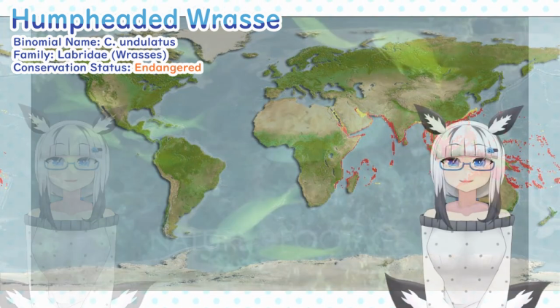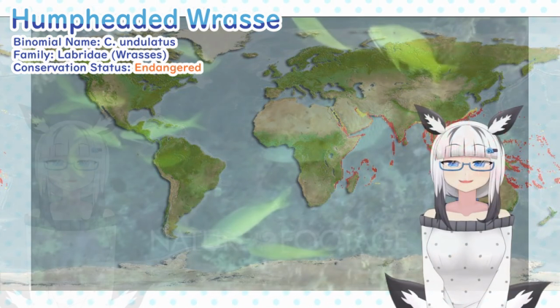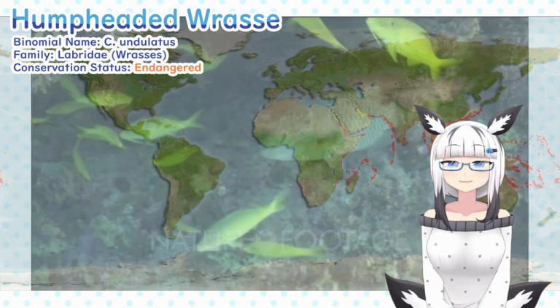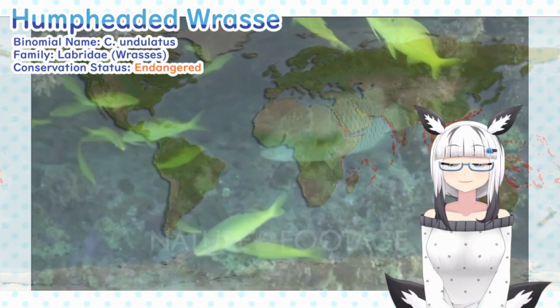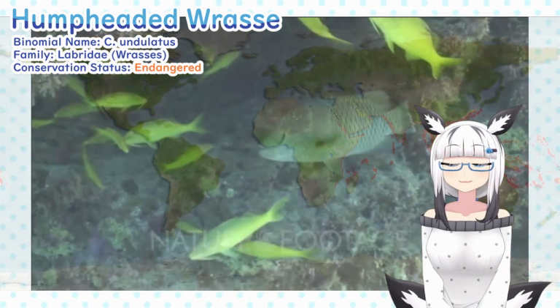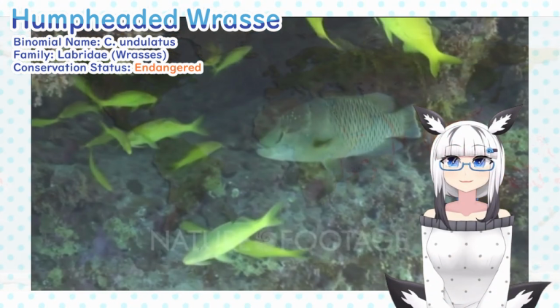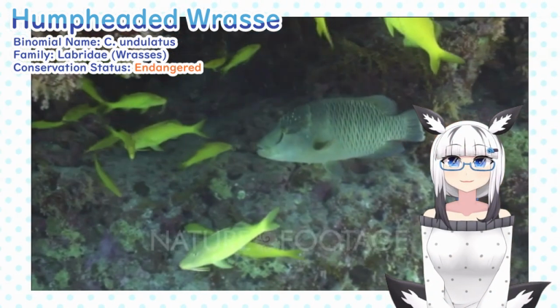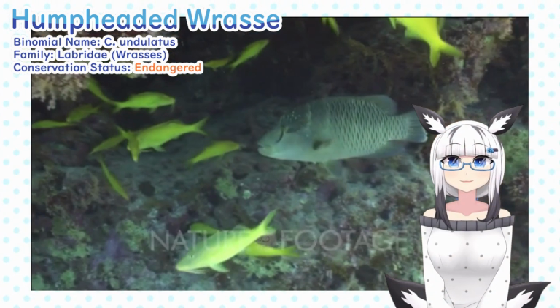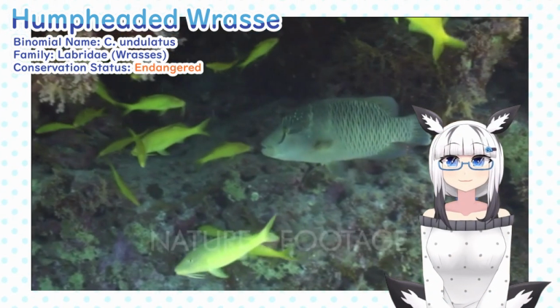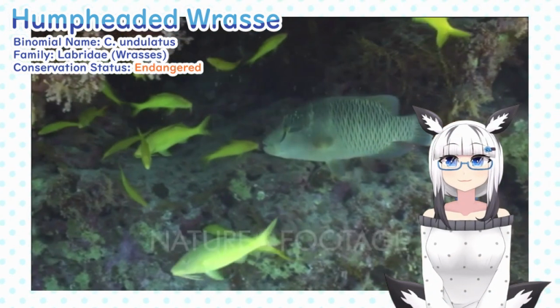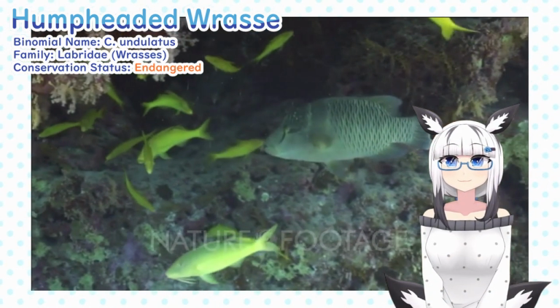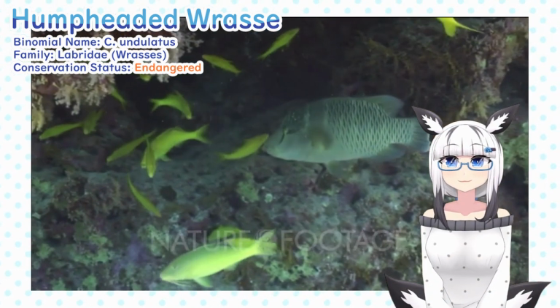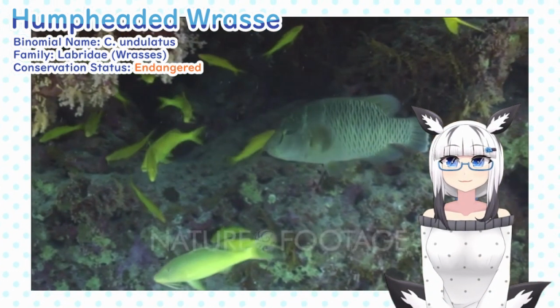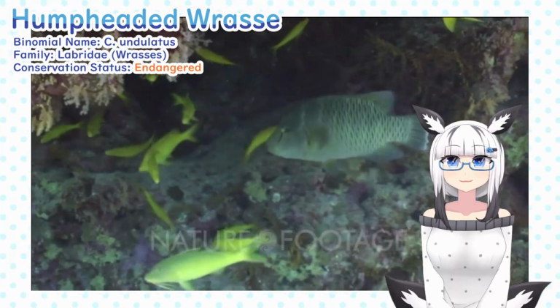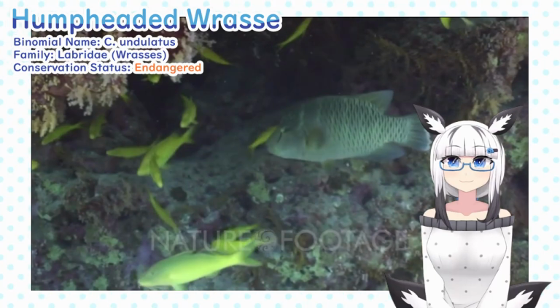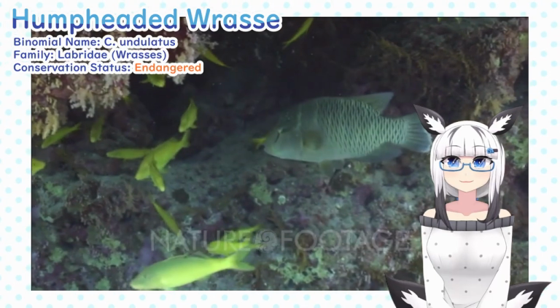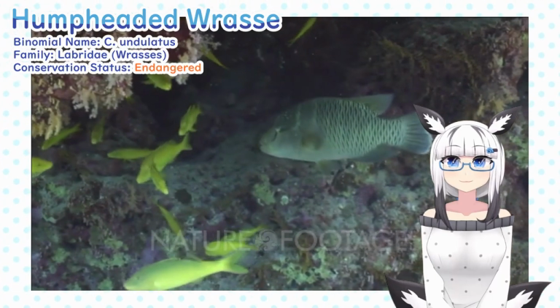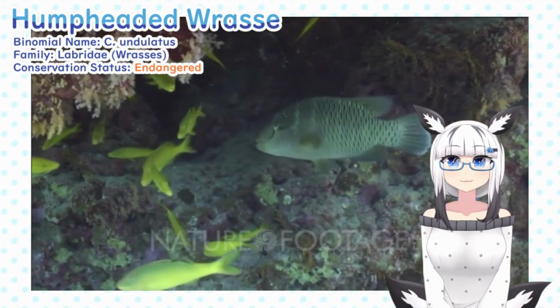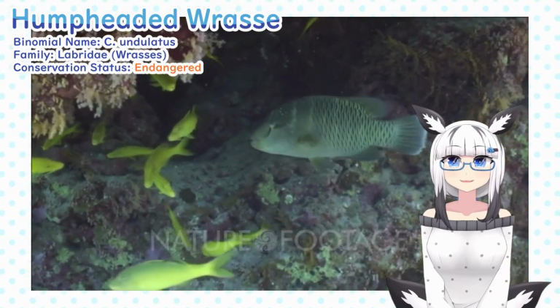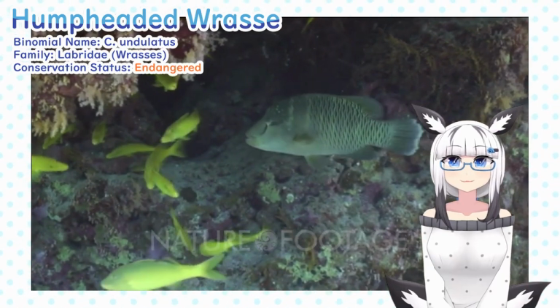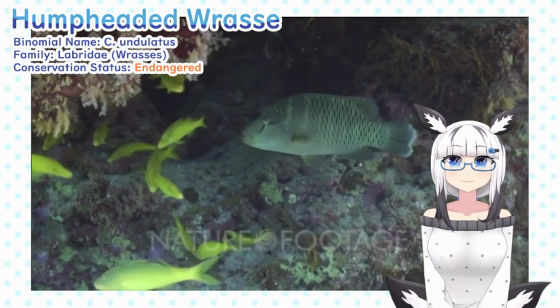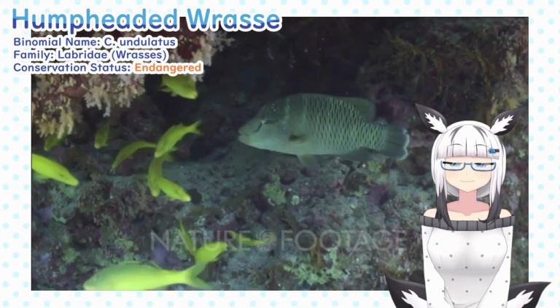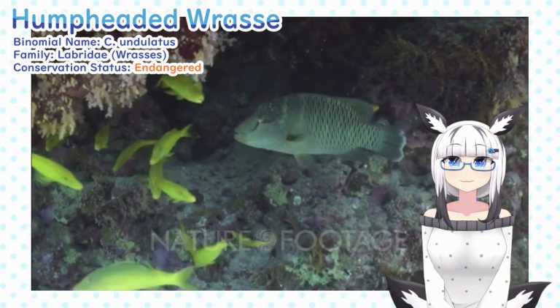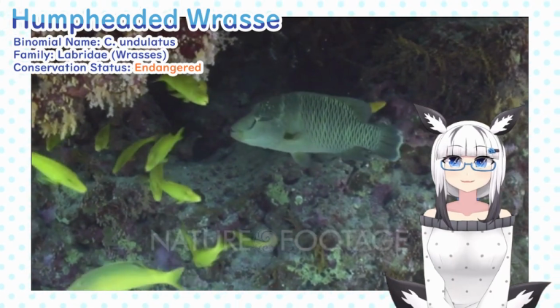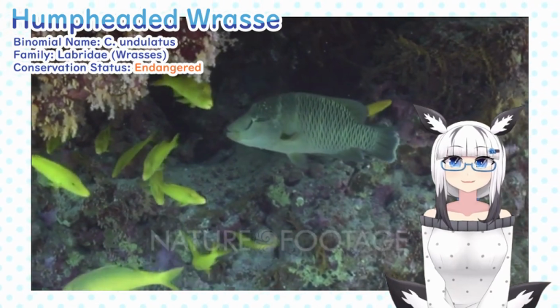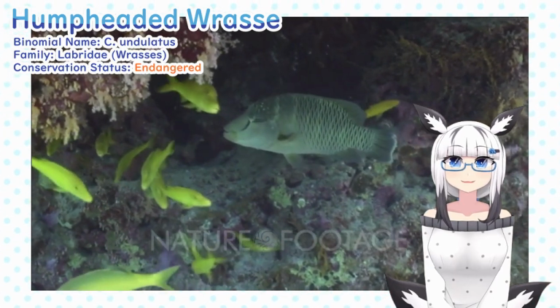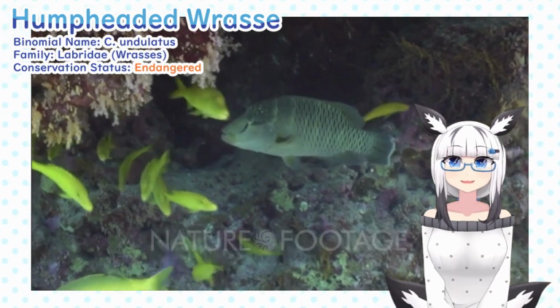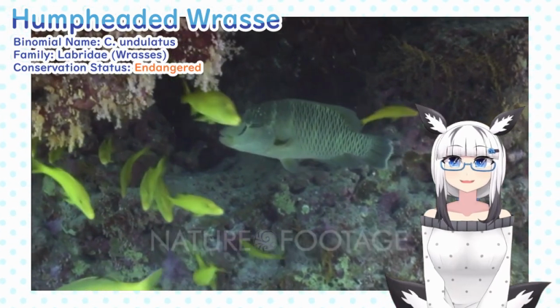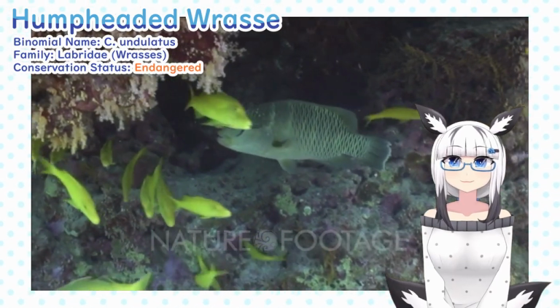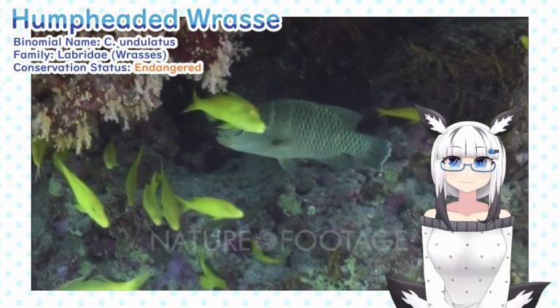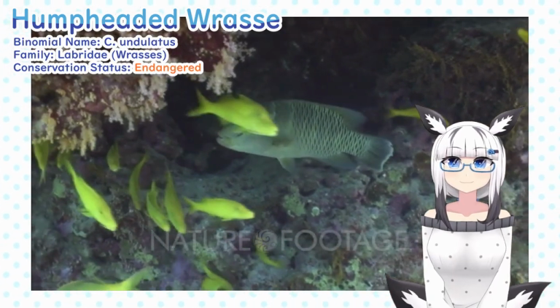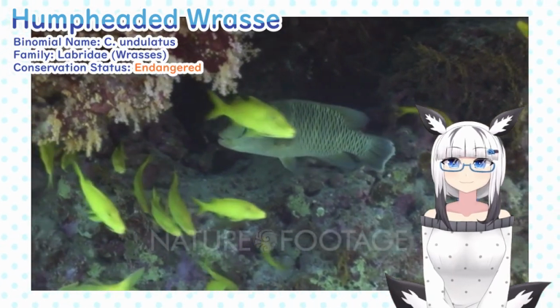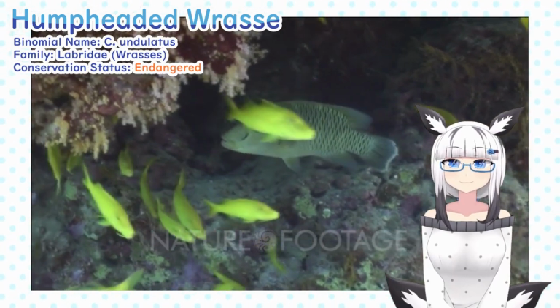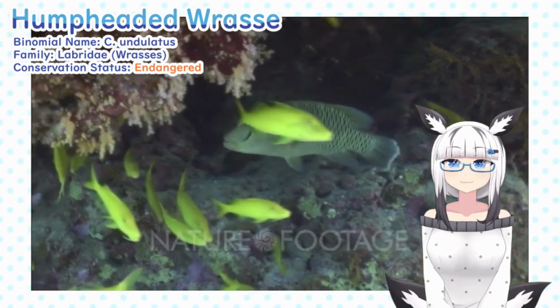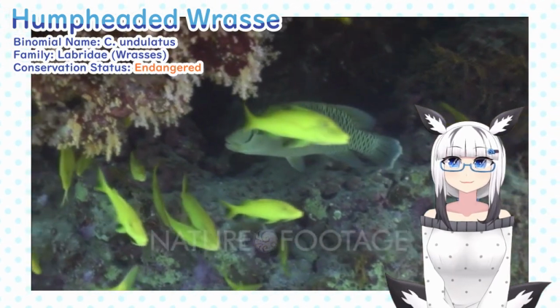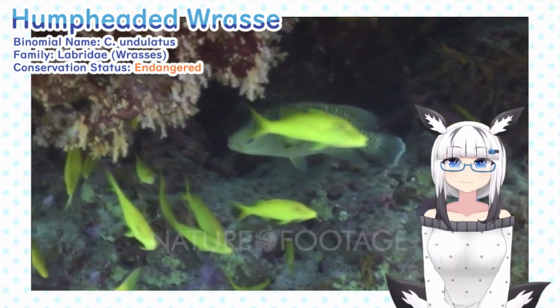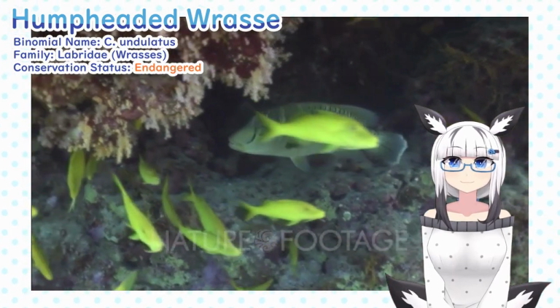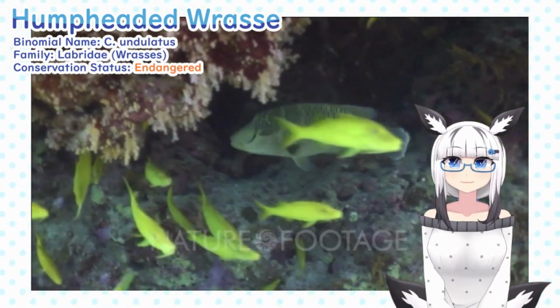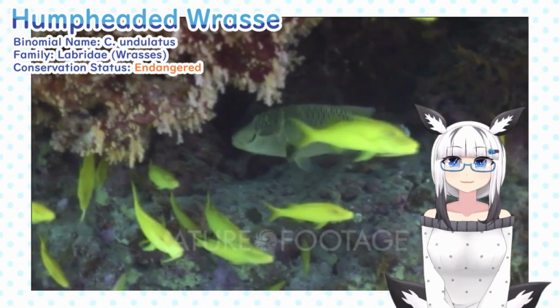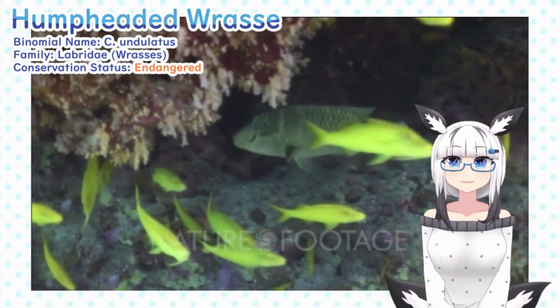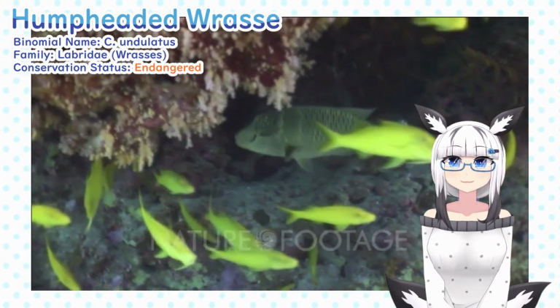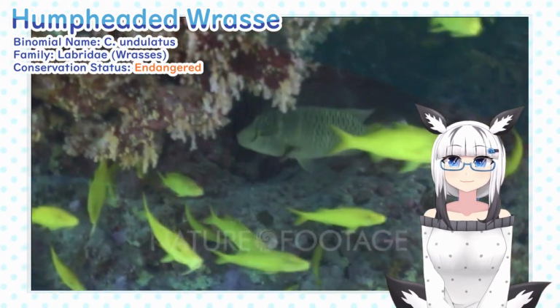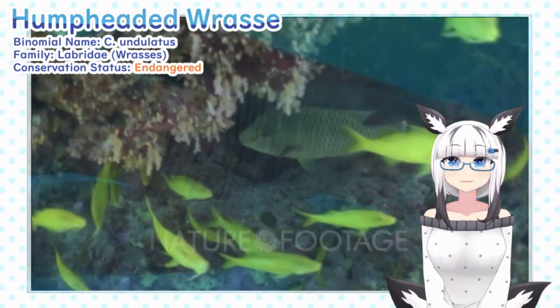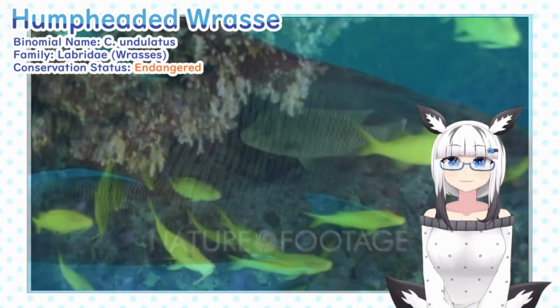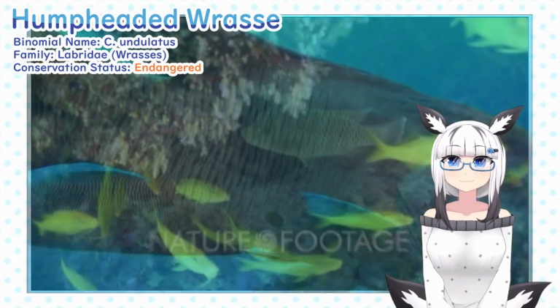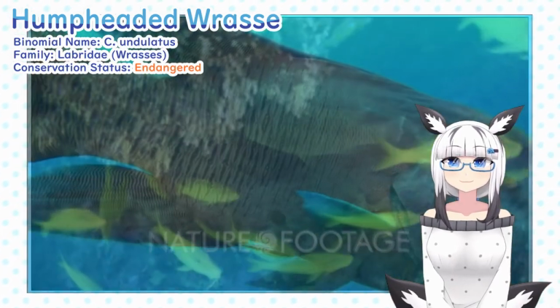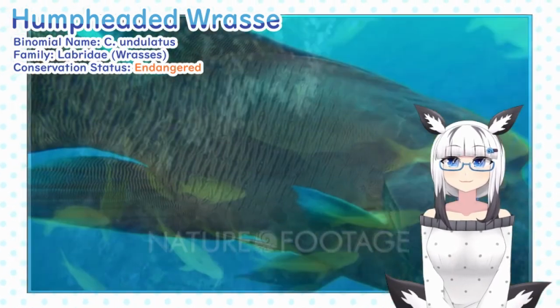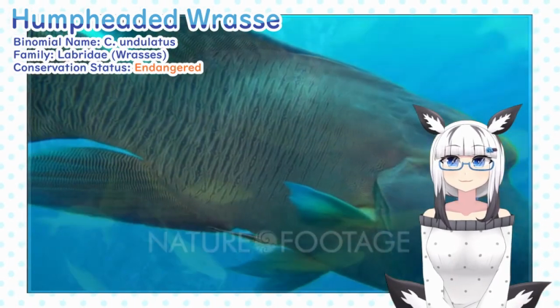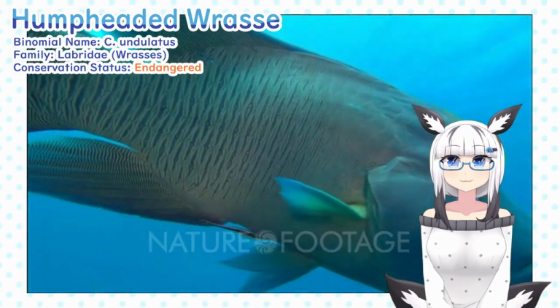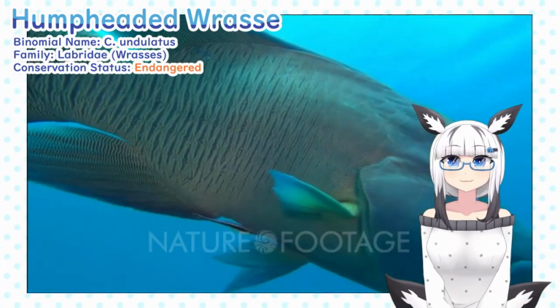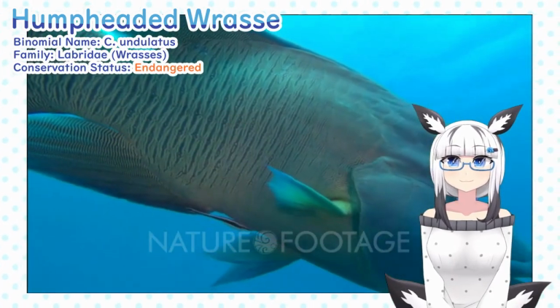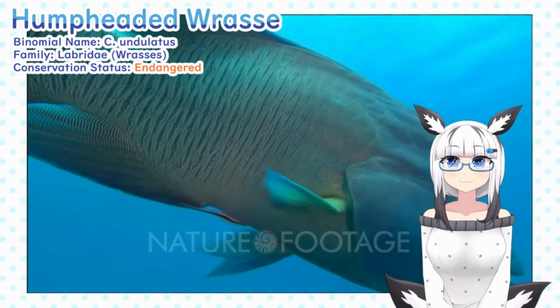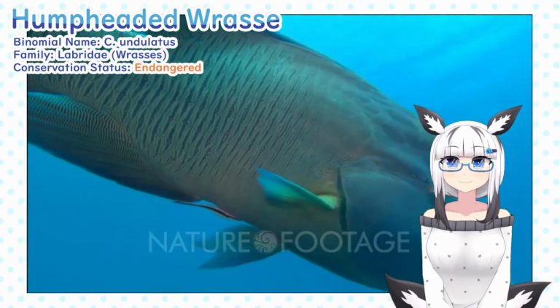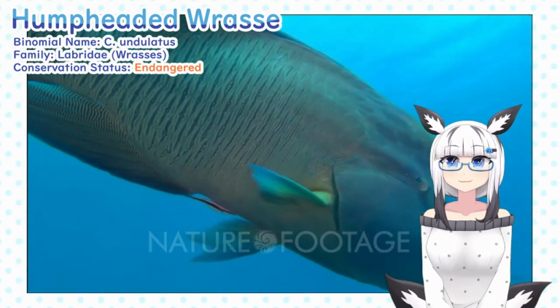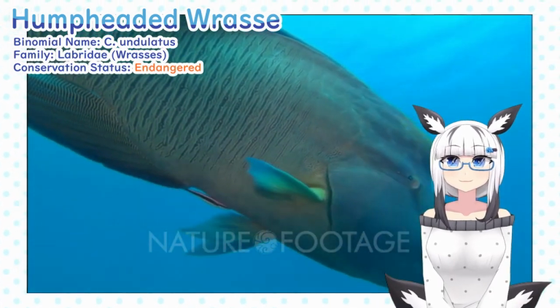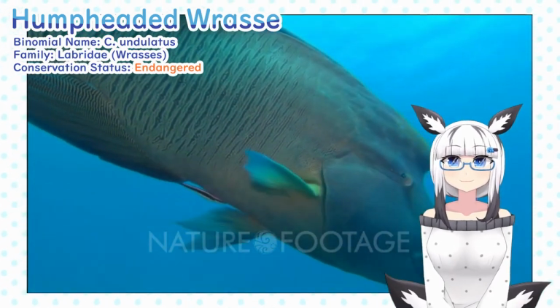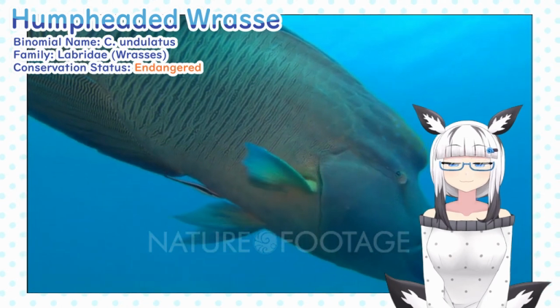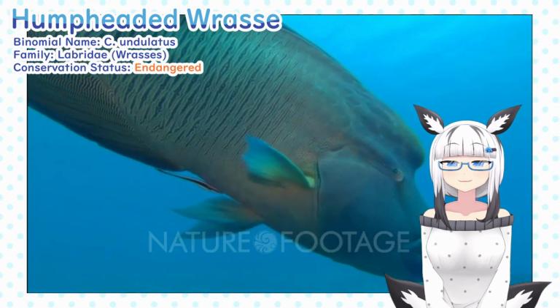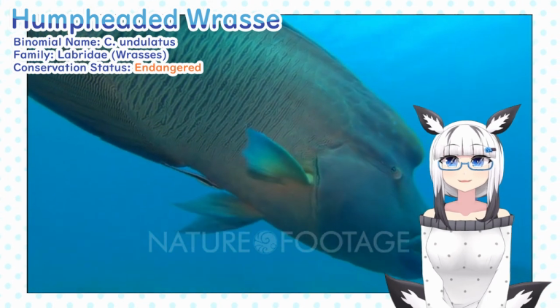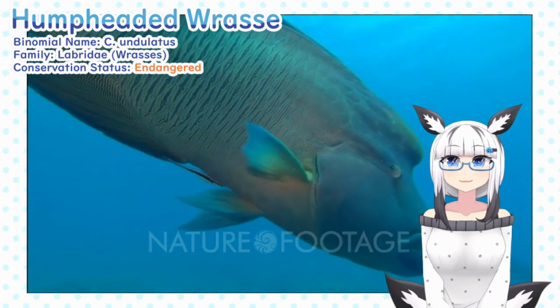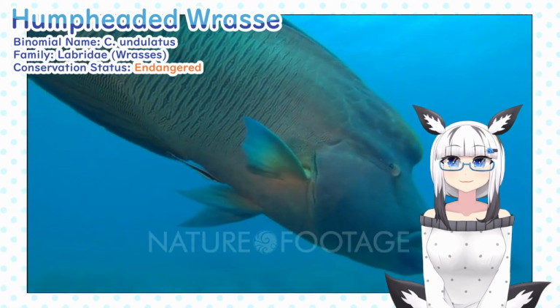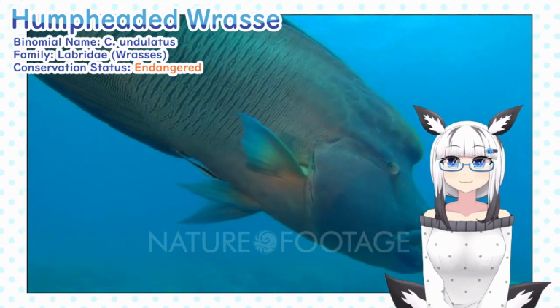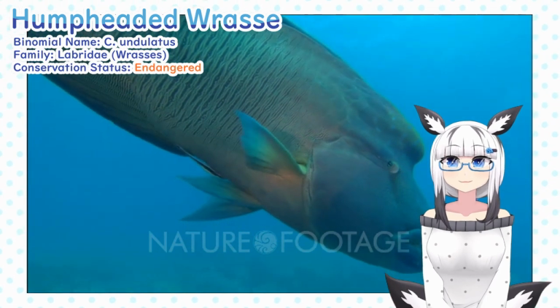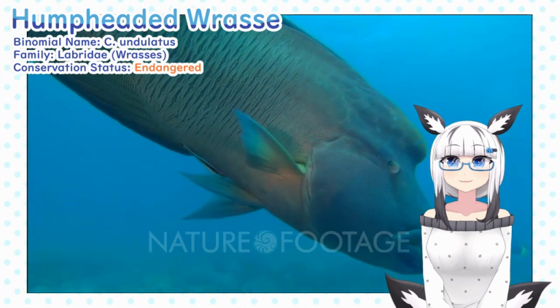Because they're smaller, juveniles tend to live in dense, shallow coral reefs, but as they grow, migrate to deeper waters up to 100 meters deep.